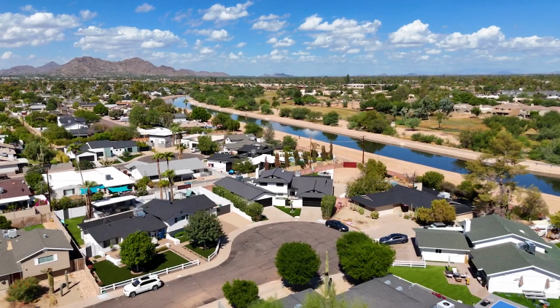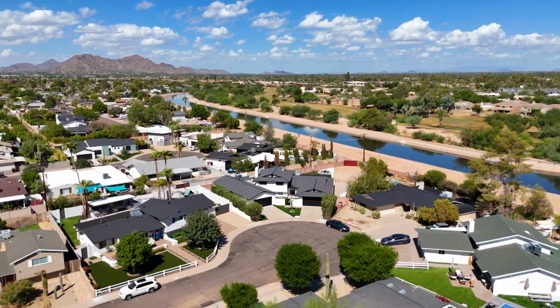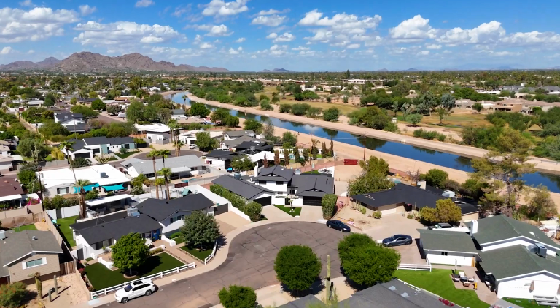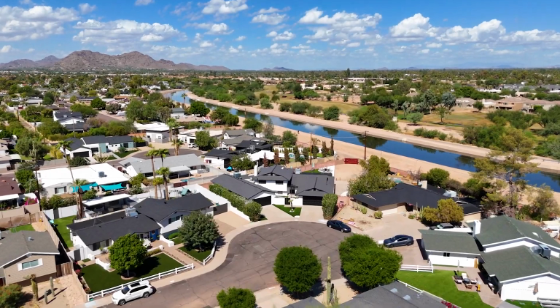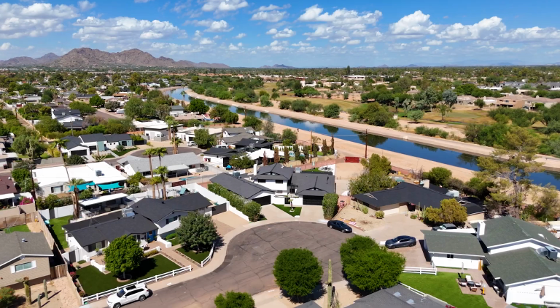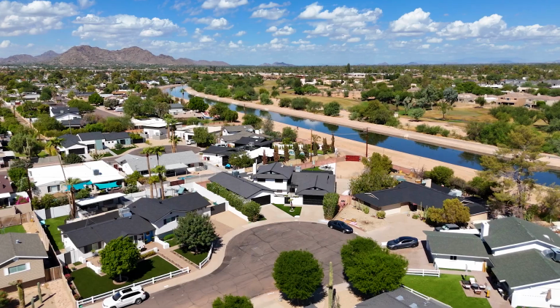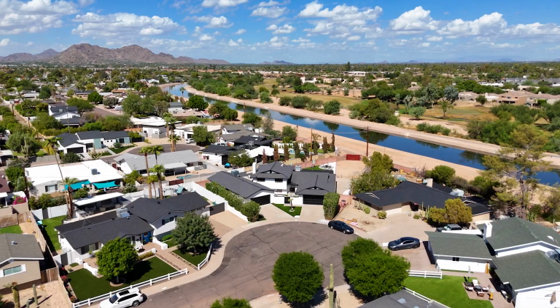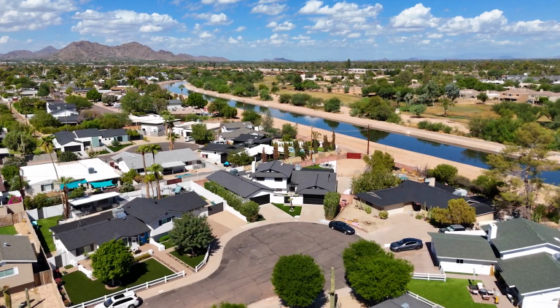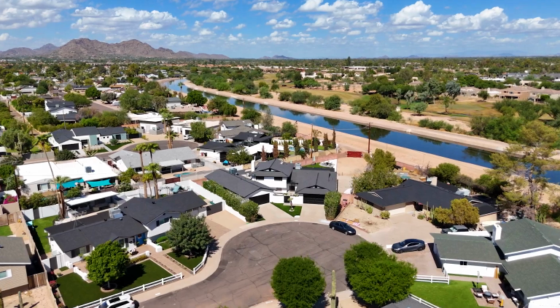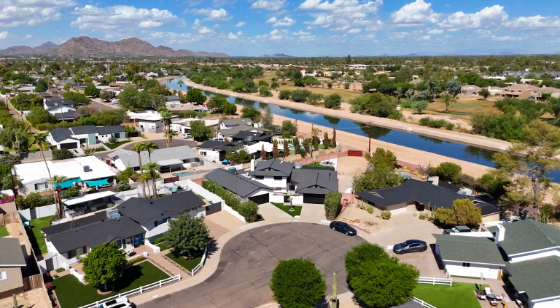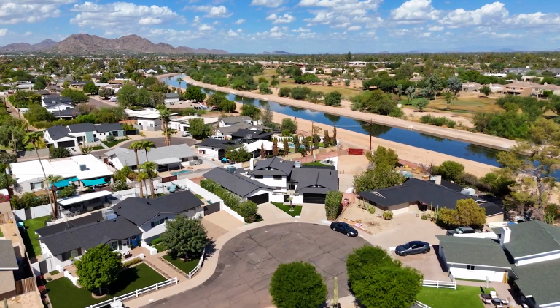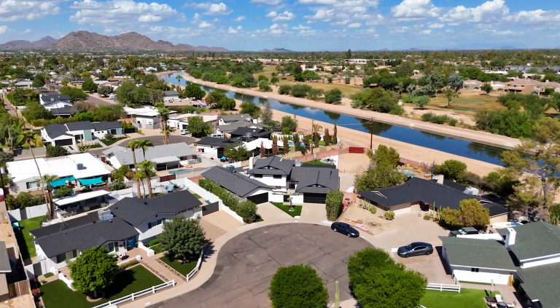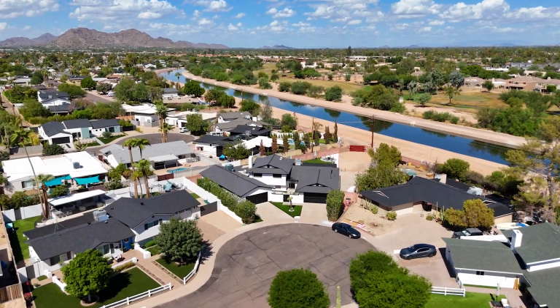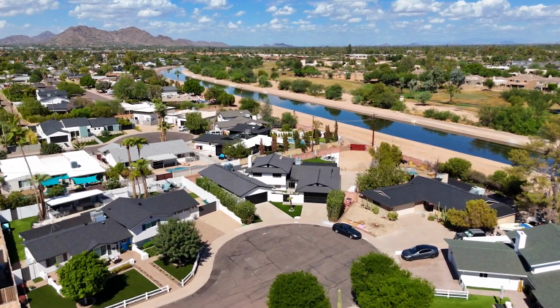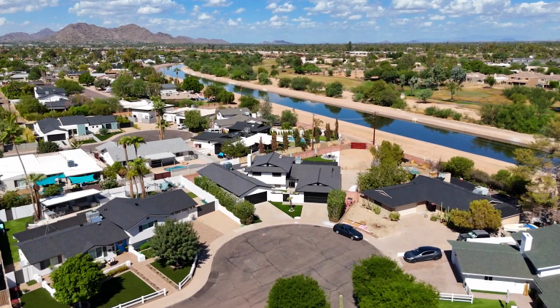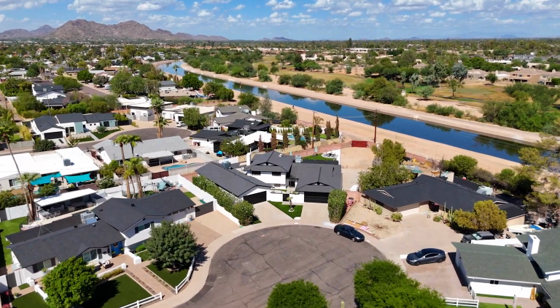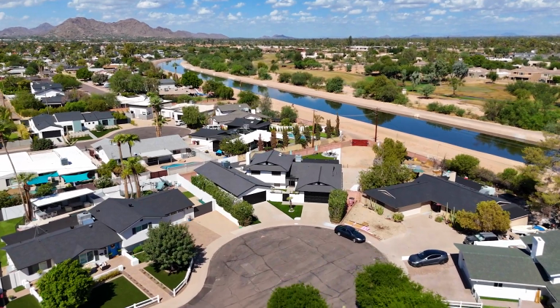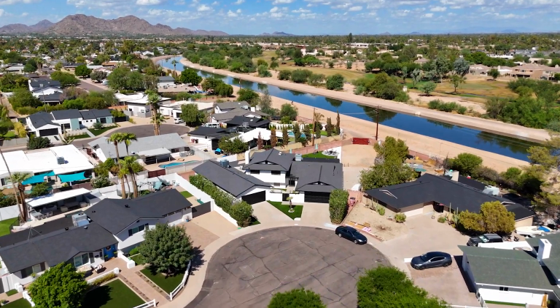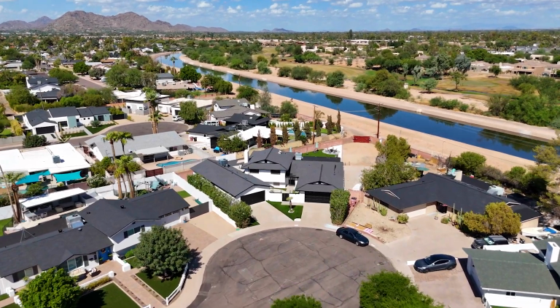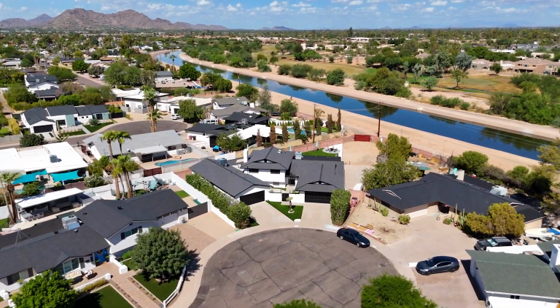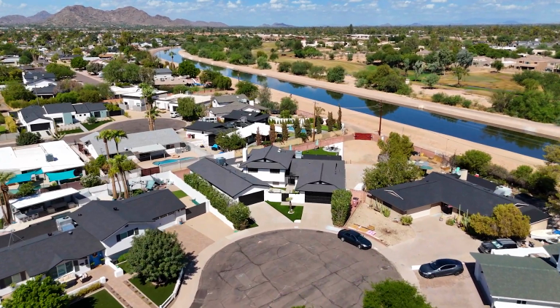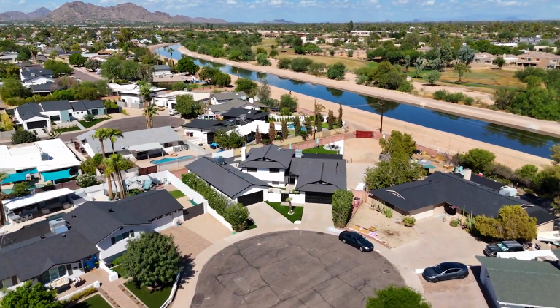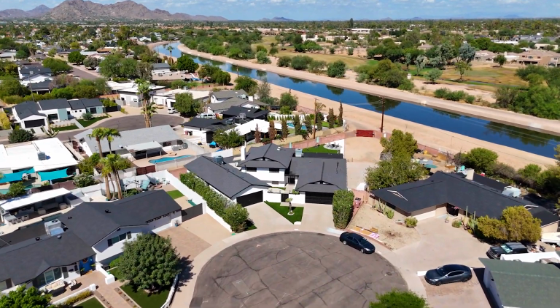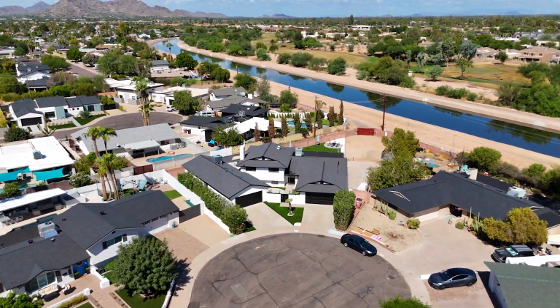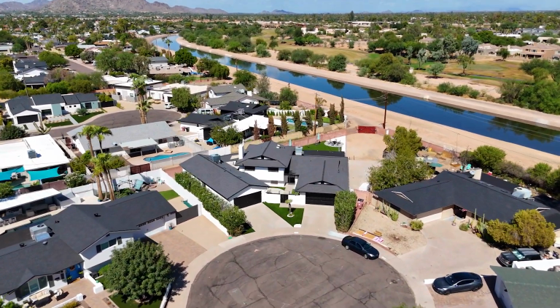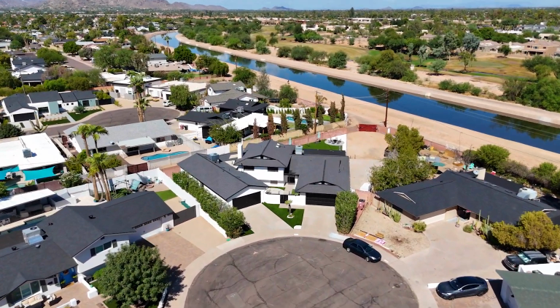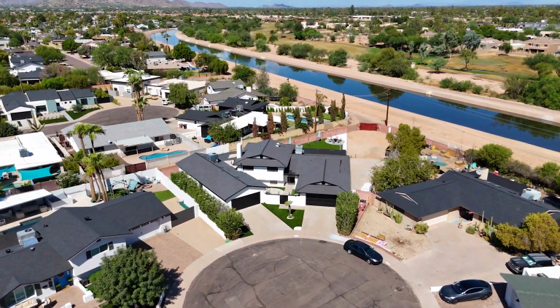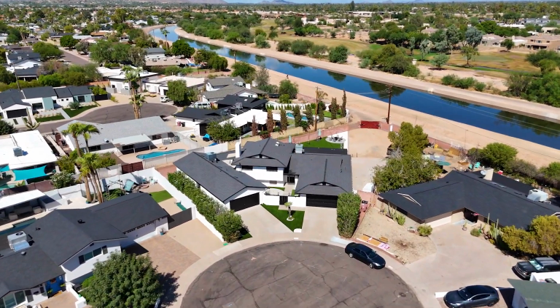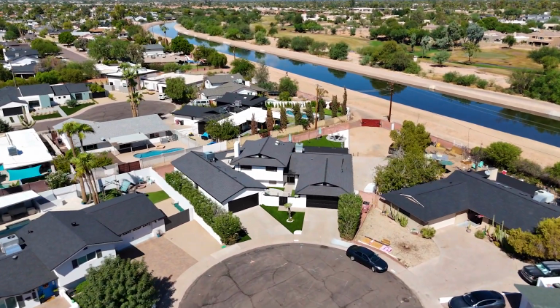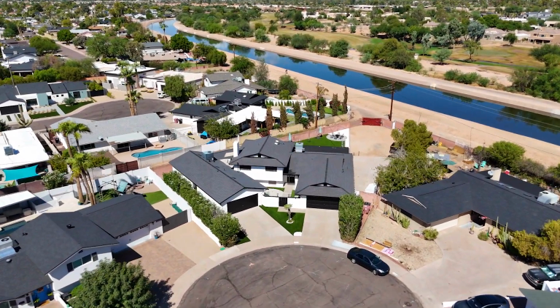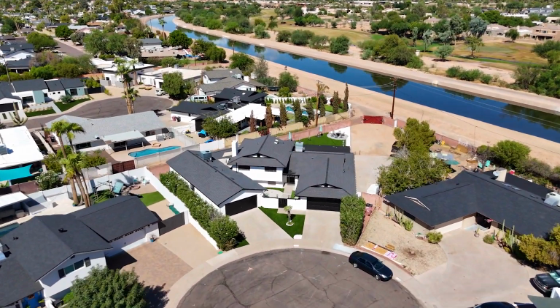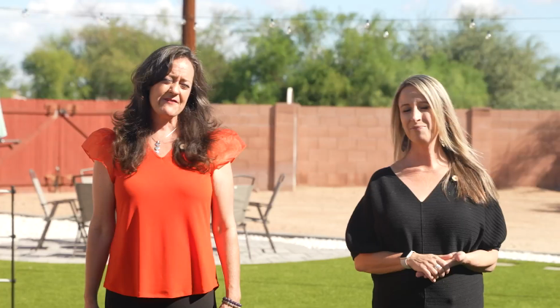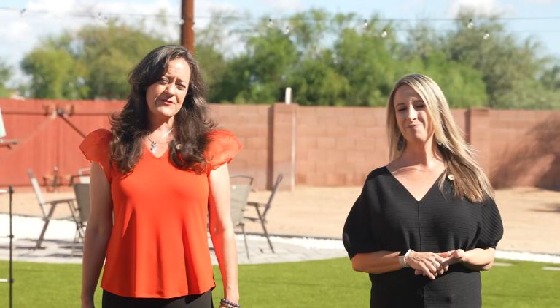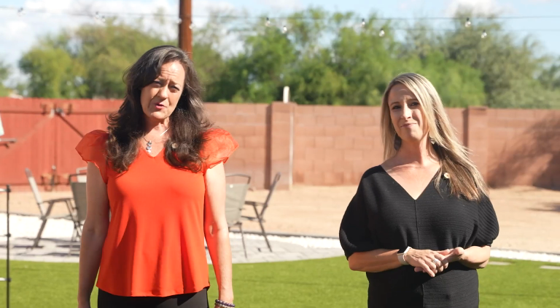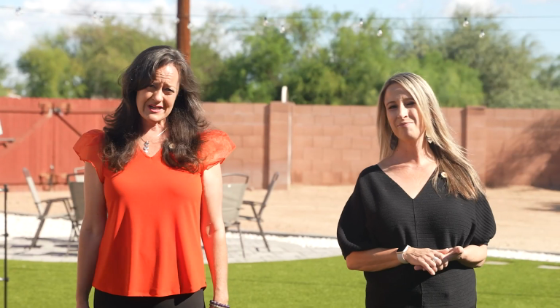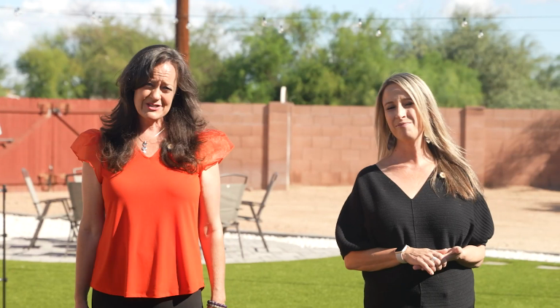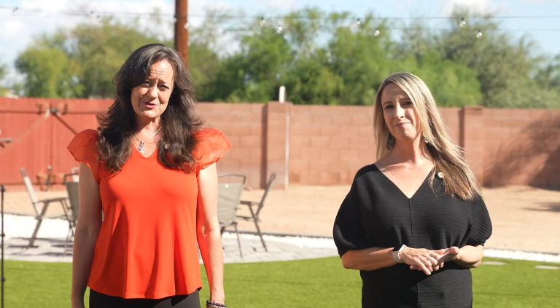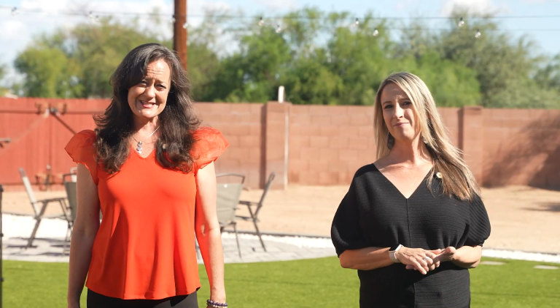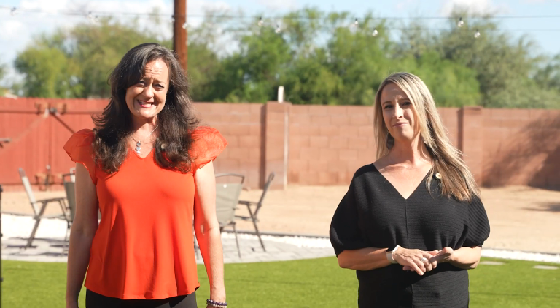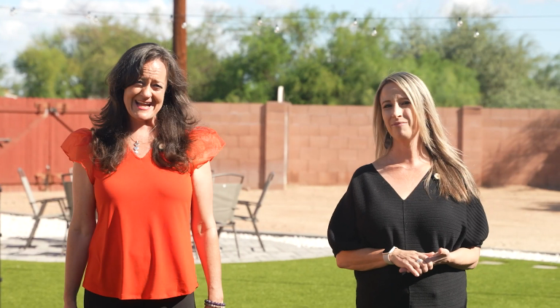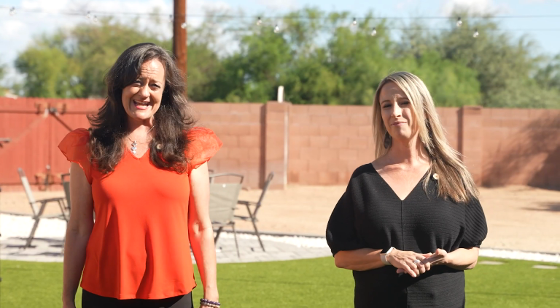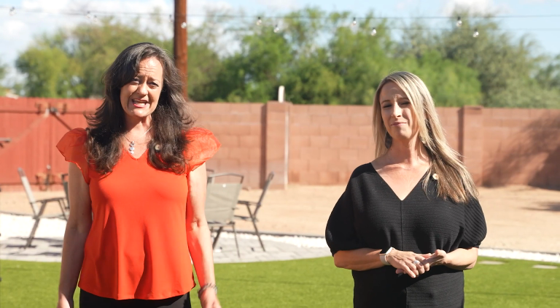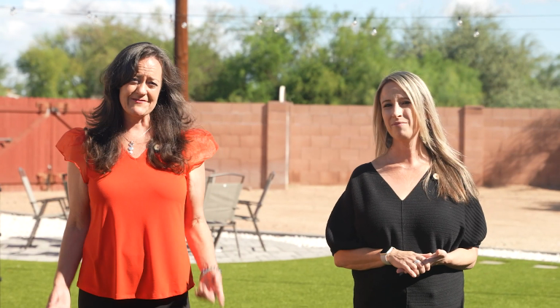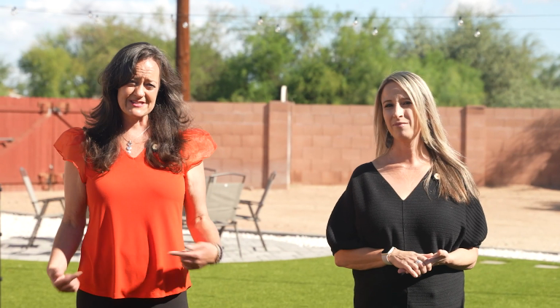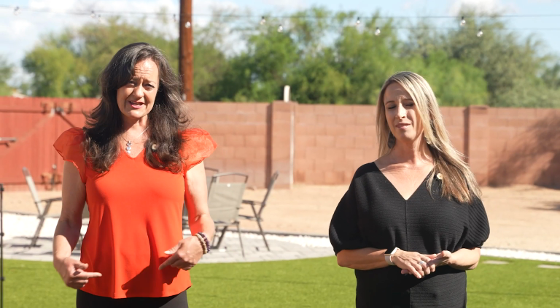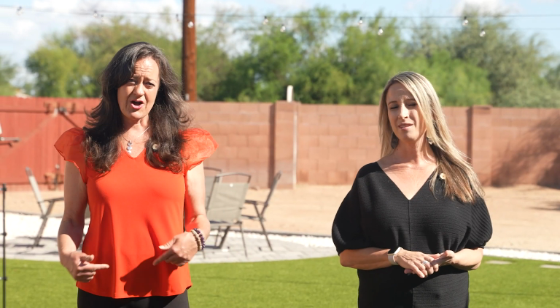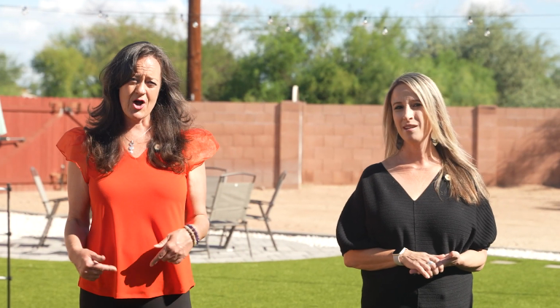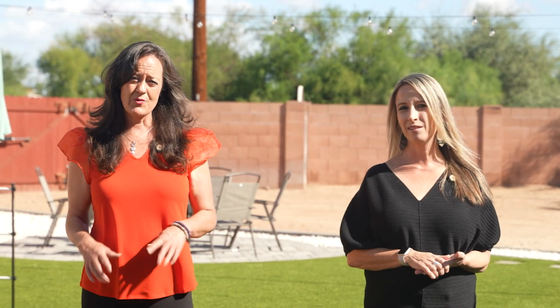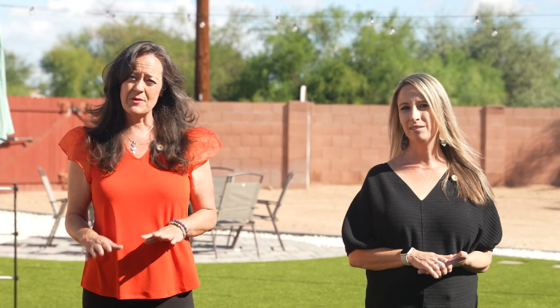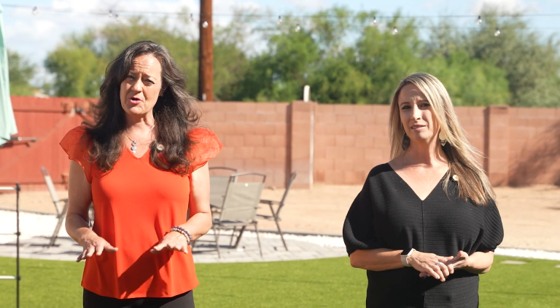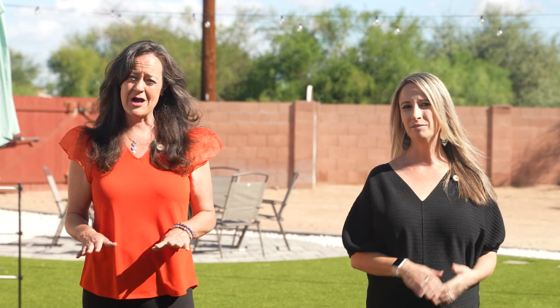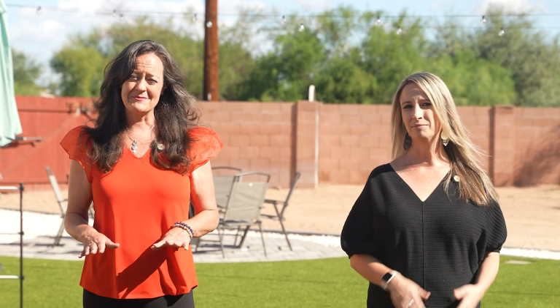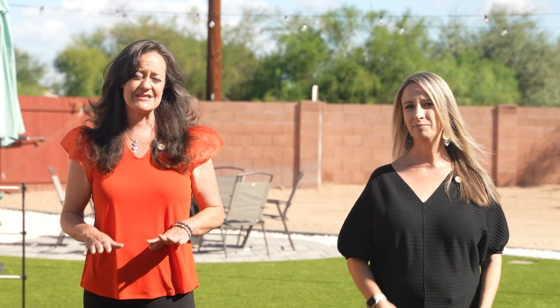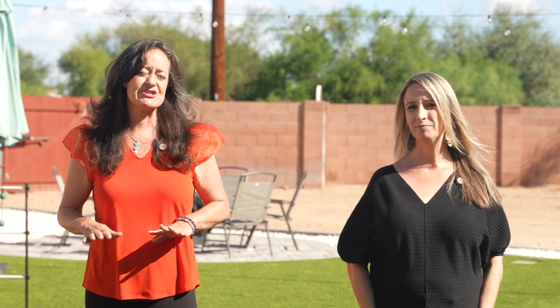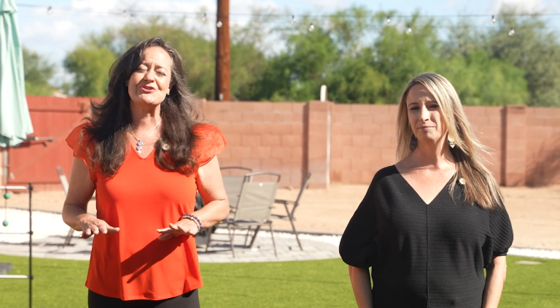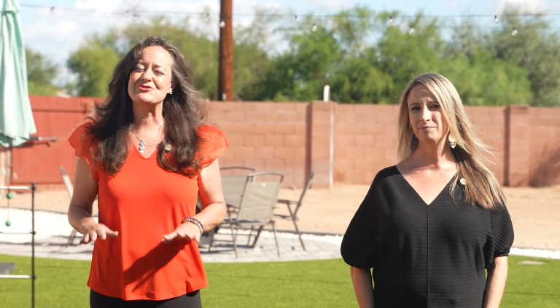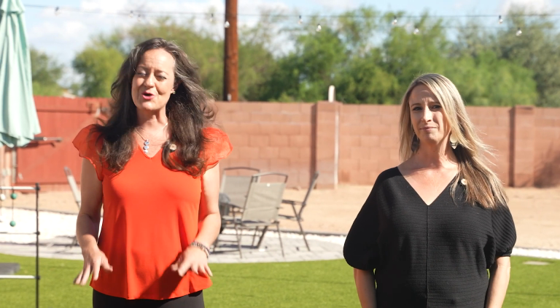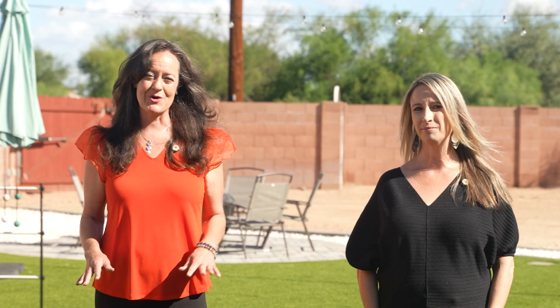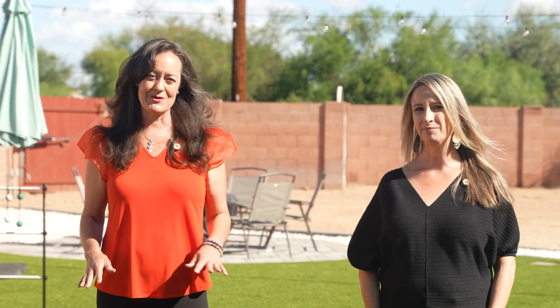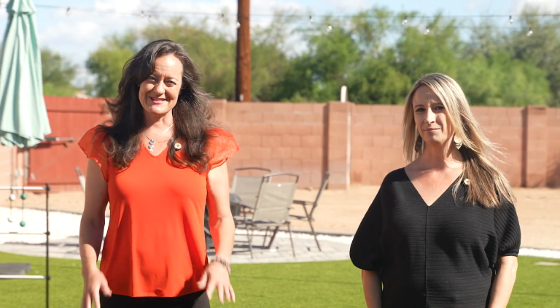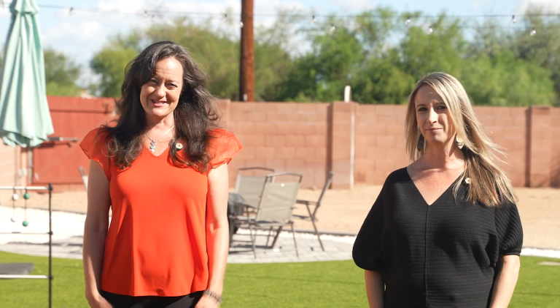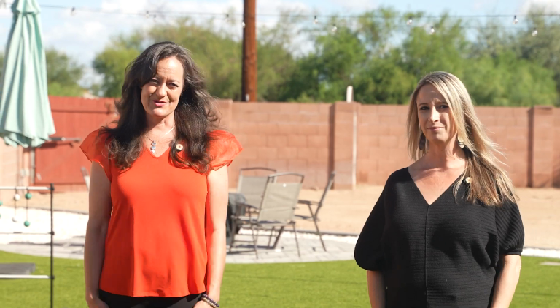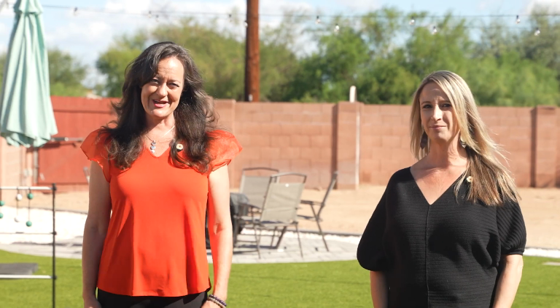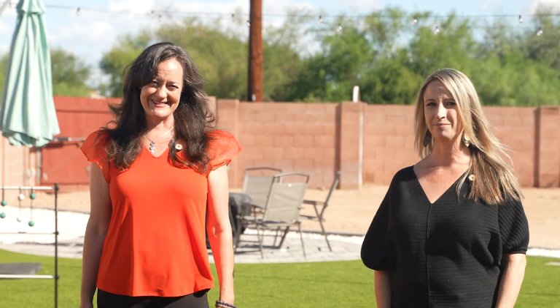This home is a rare opportunity that you're not going to want to pass up. If you want a tour today, give us a call. We promise you don't want to miss this one.